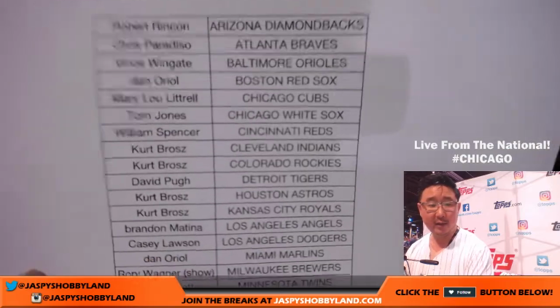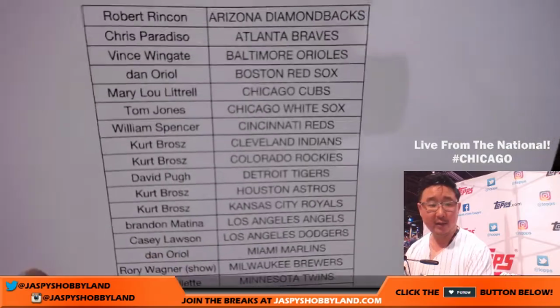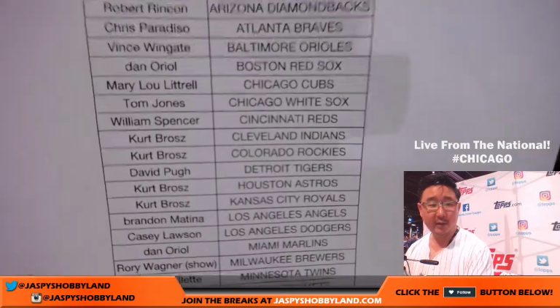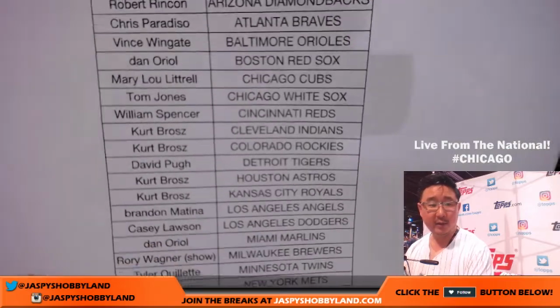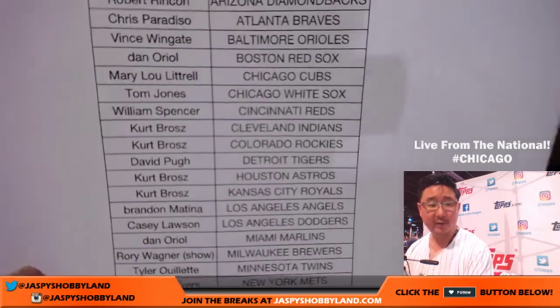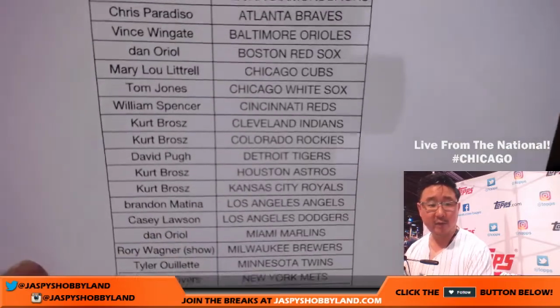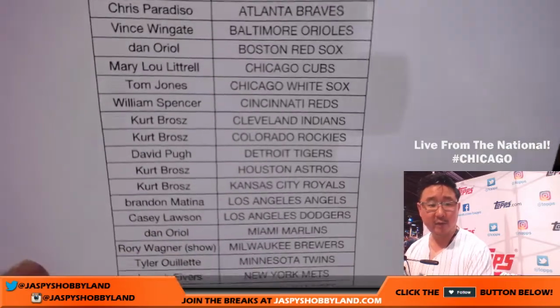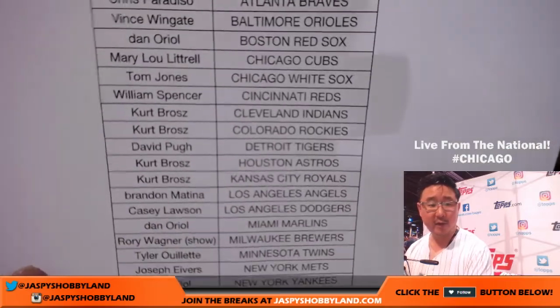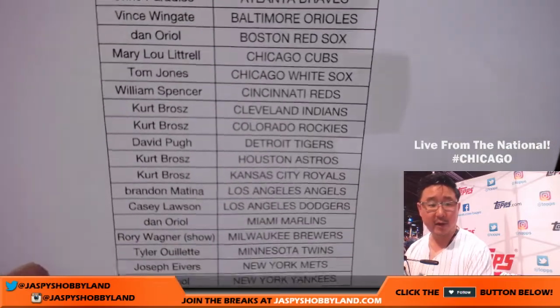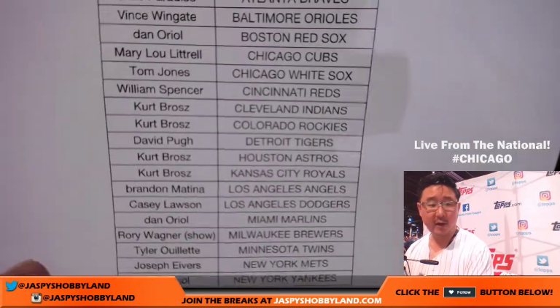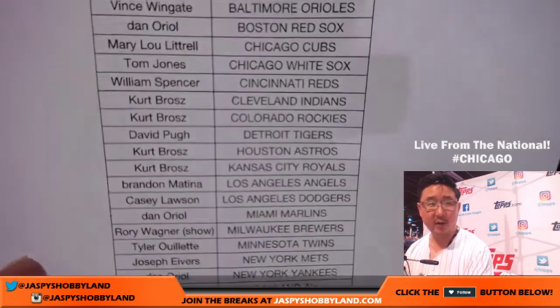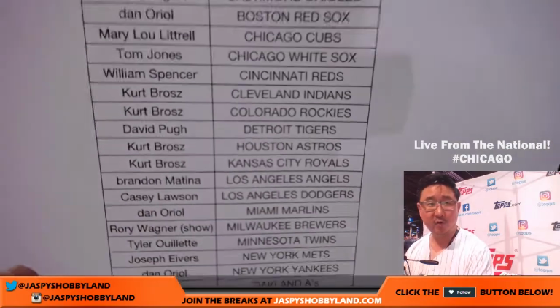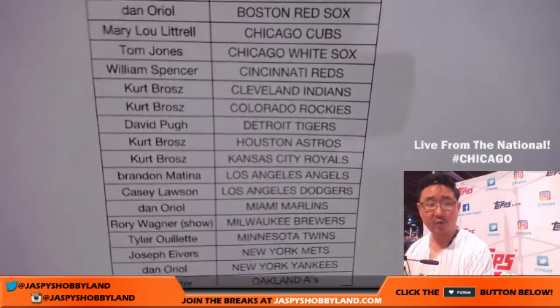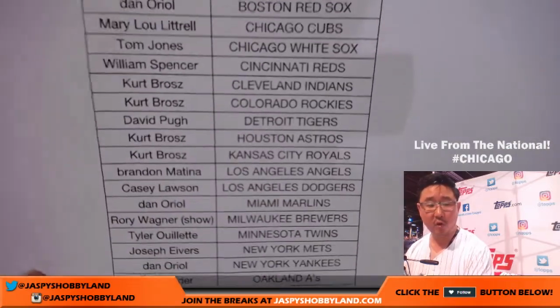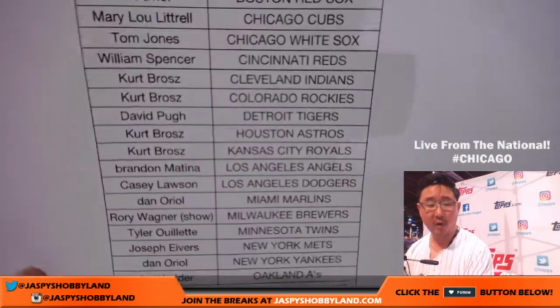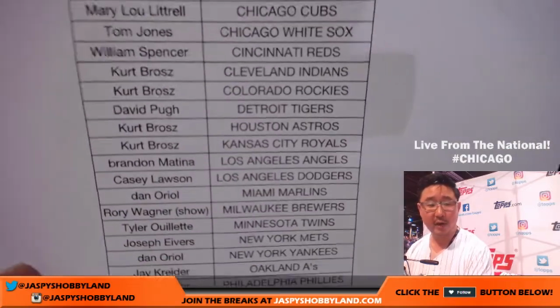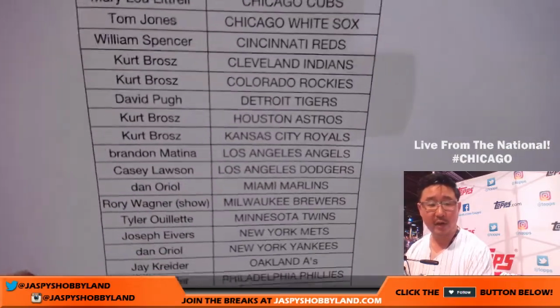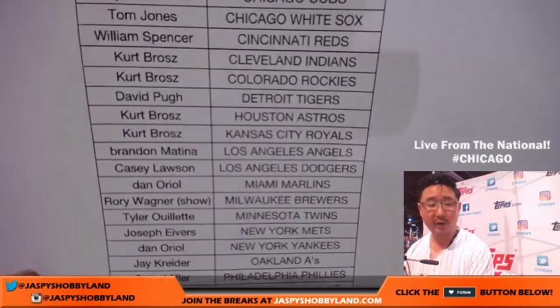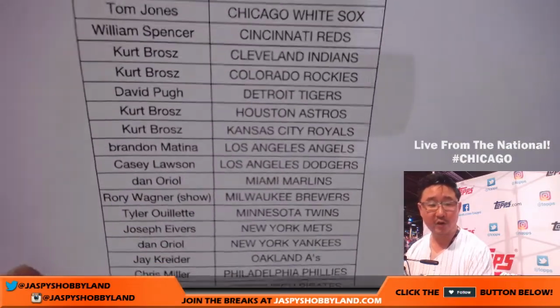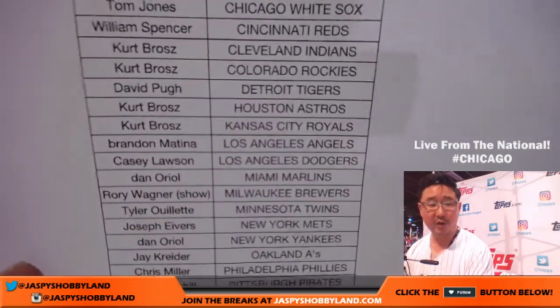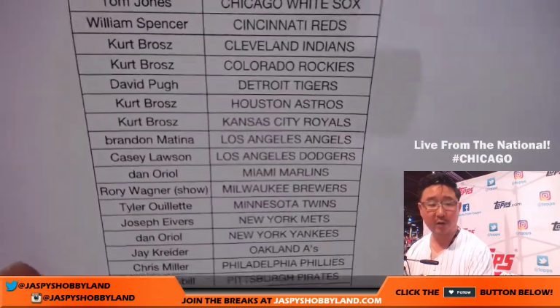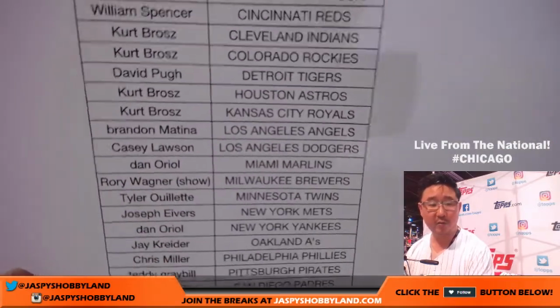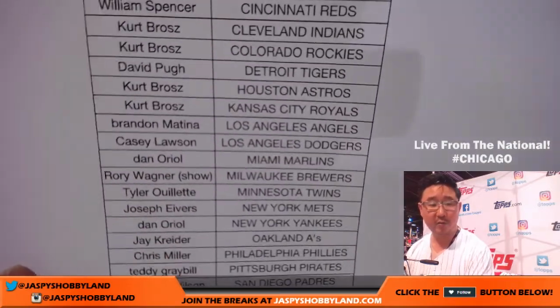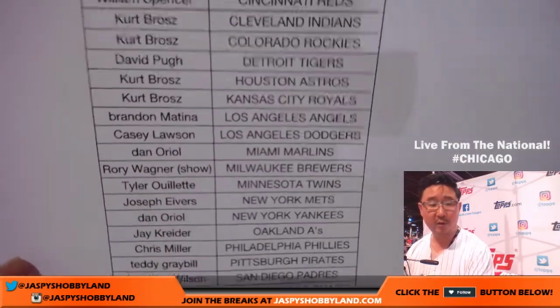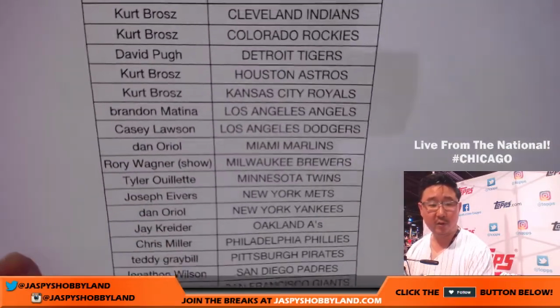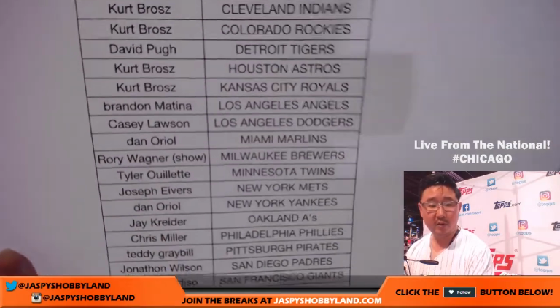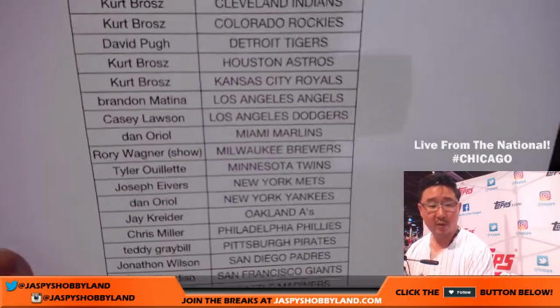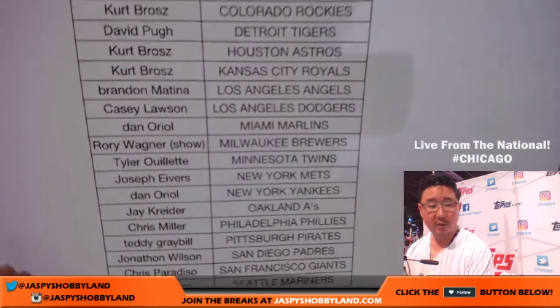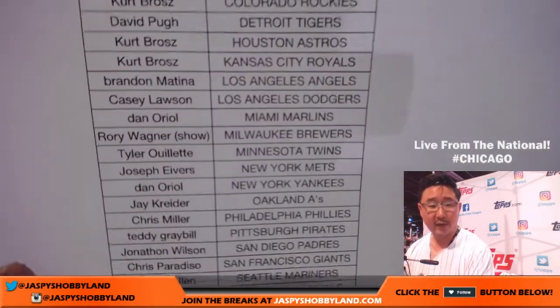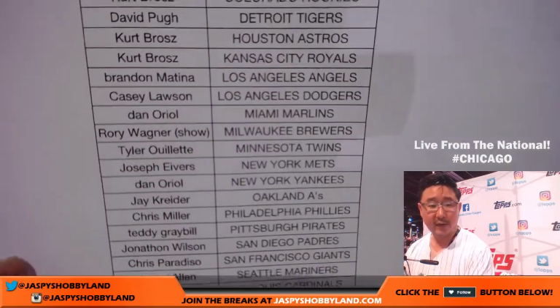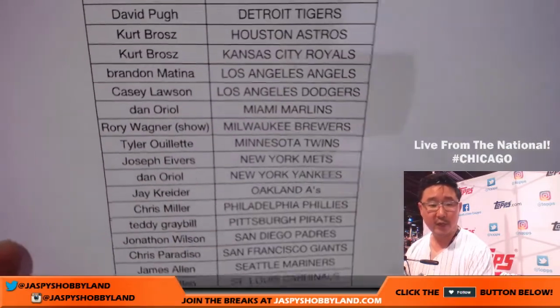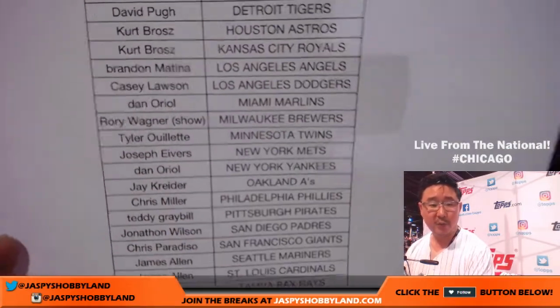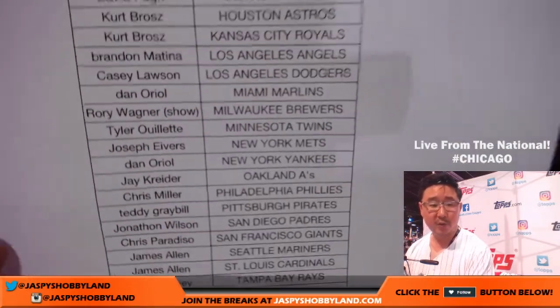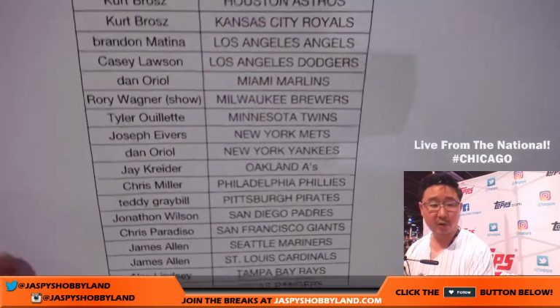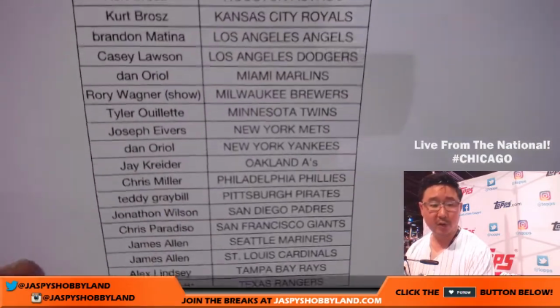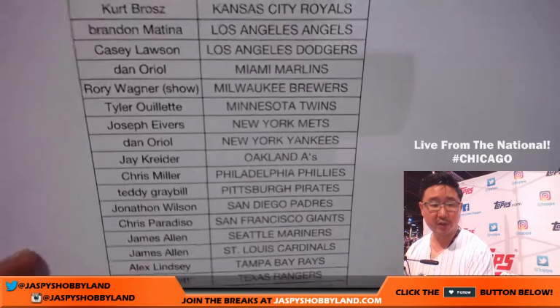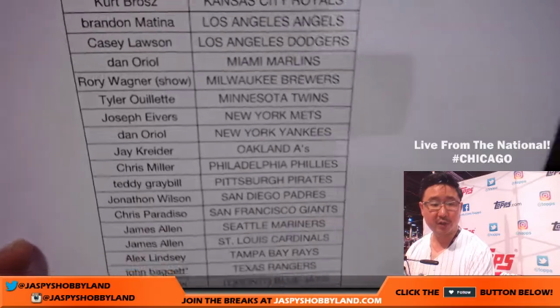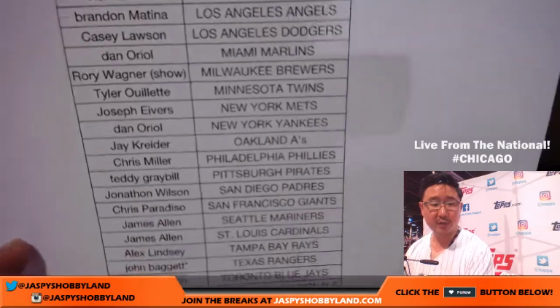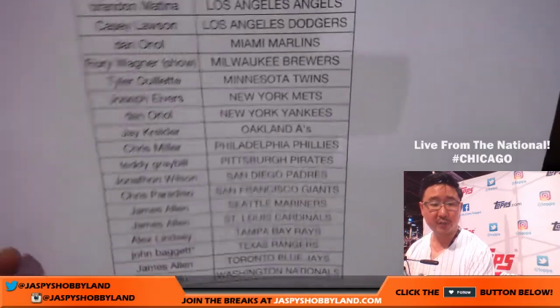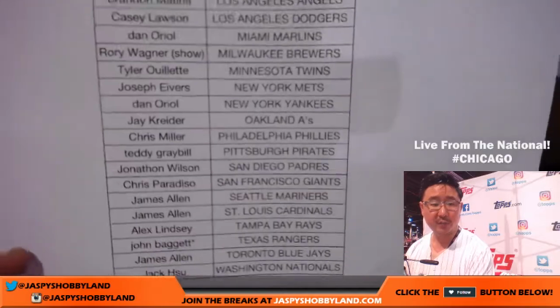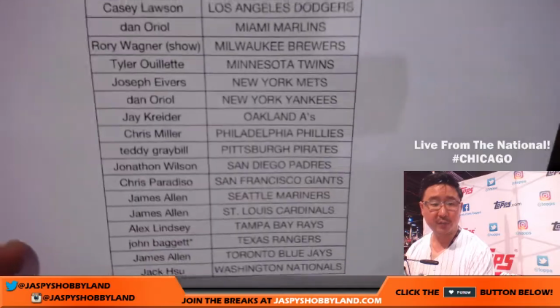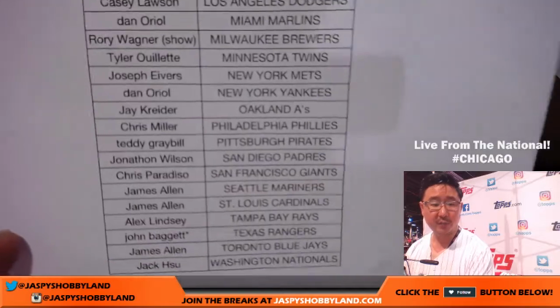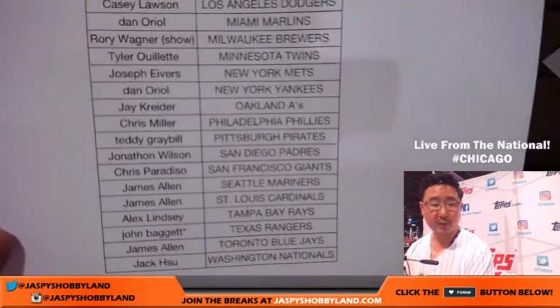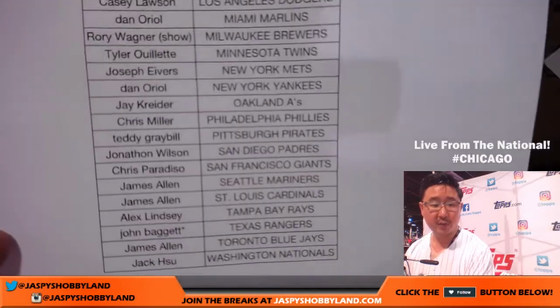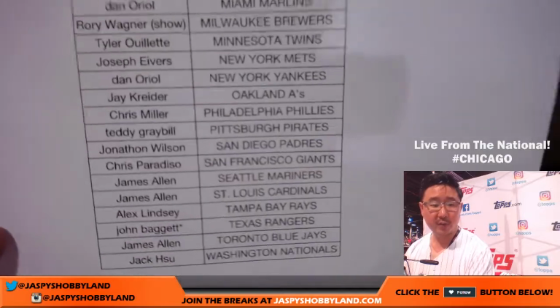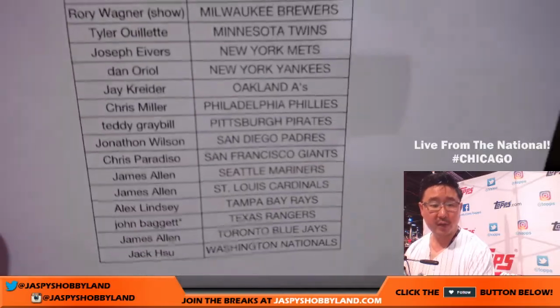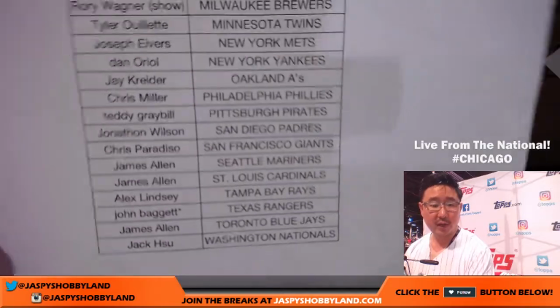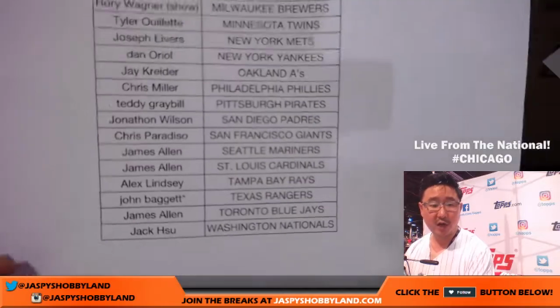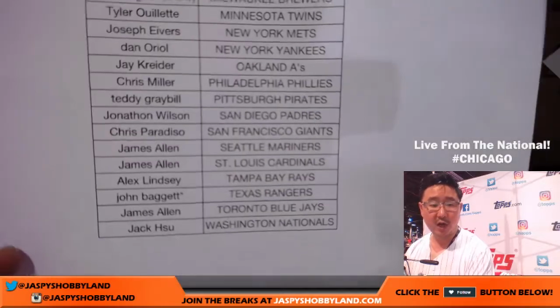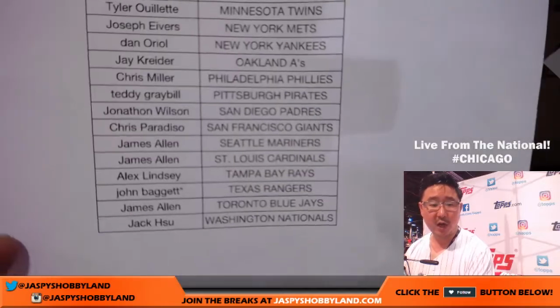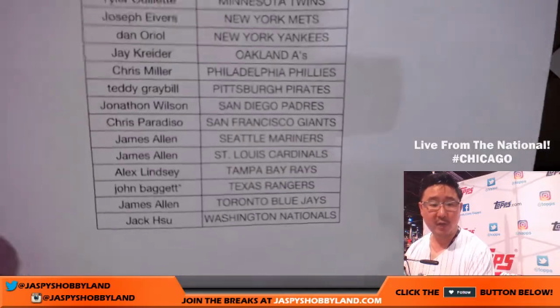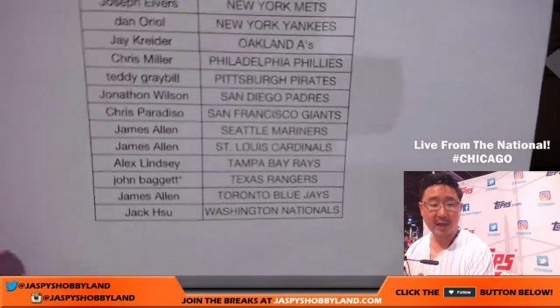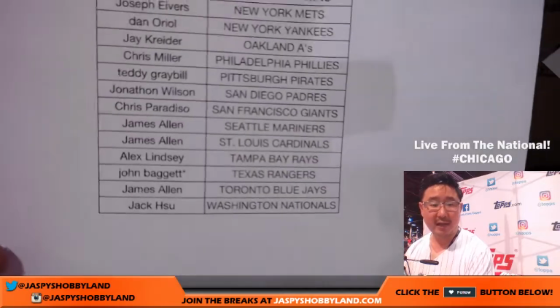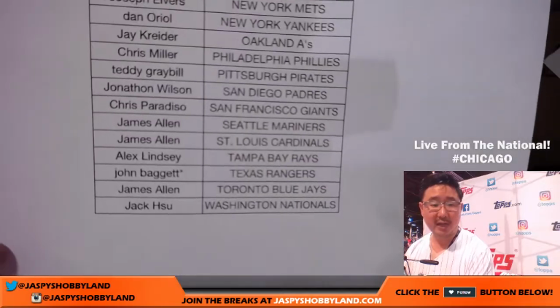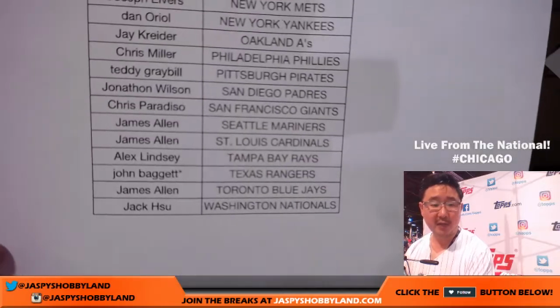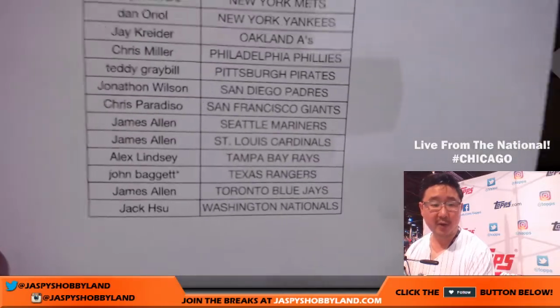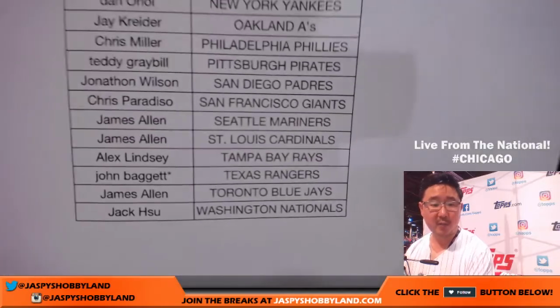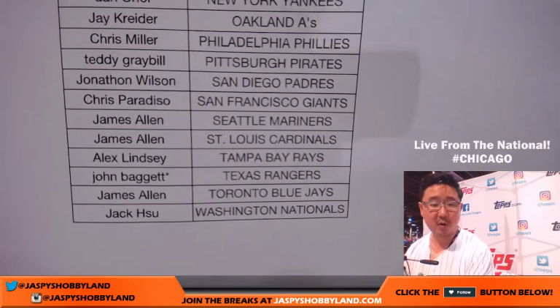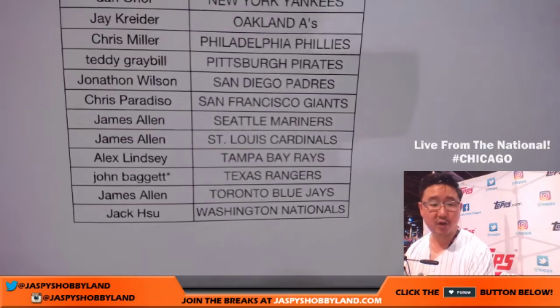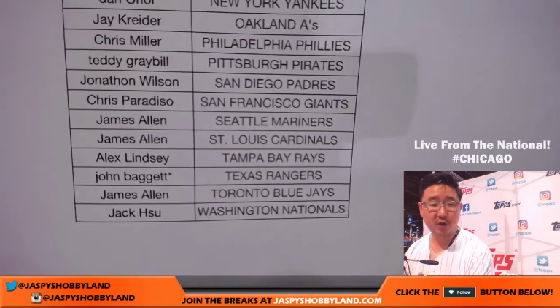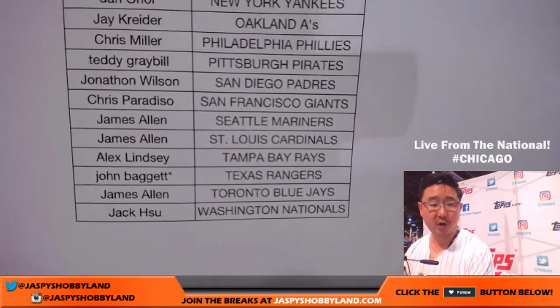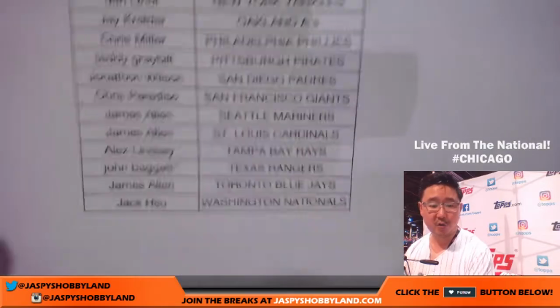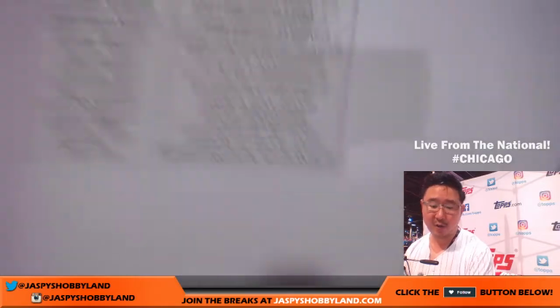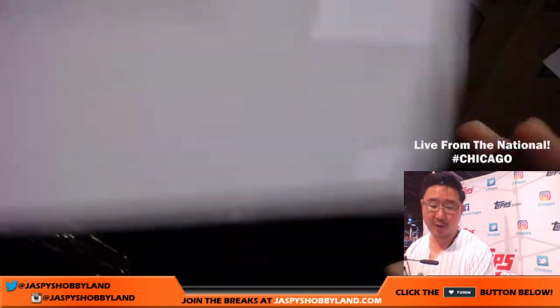There's everyone right here. Rory here at the show getting his Brewers. And John with that last spot mojo — Rangers.